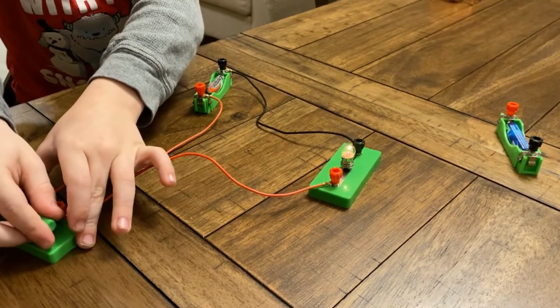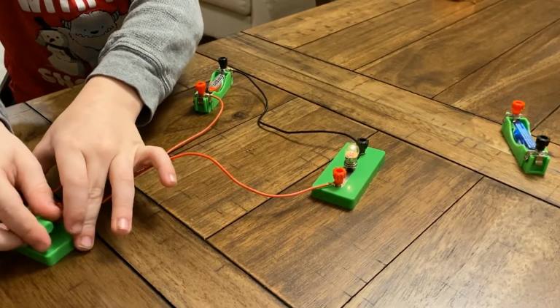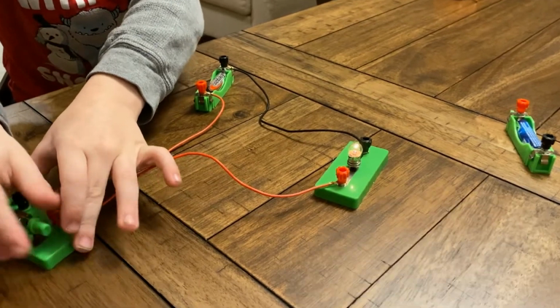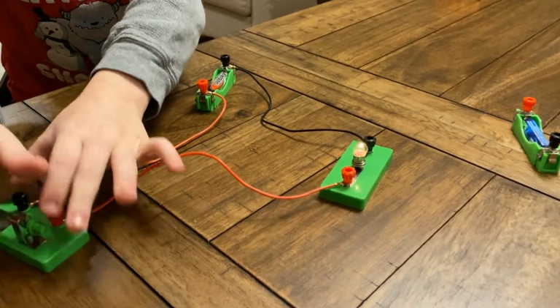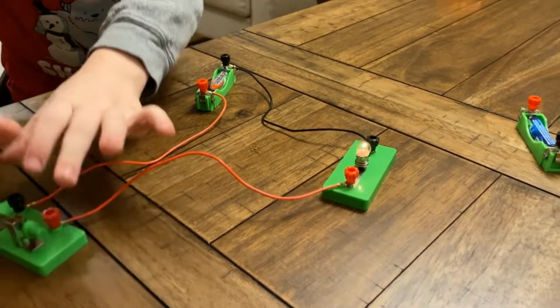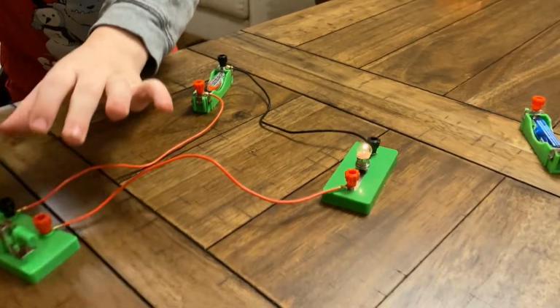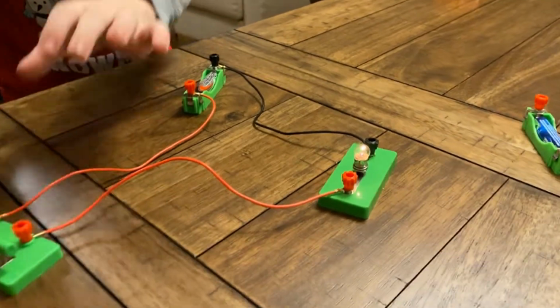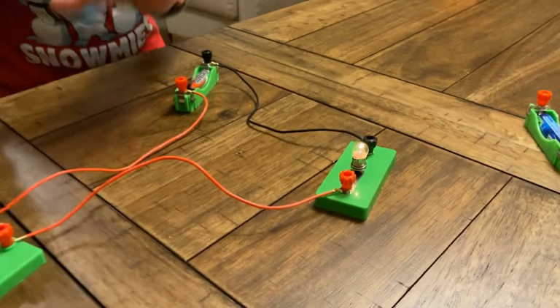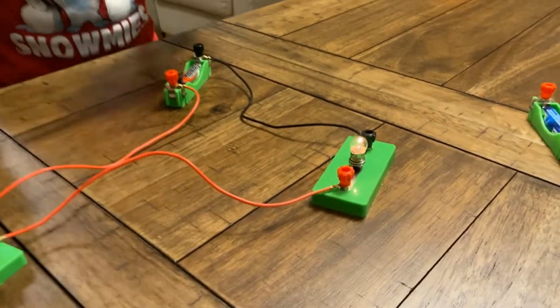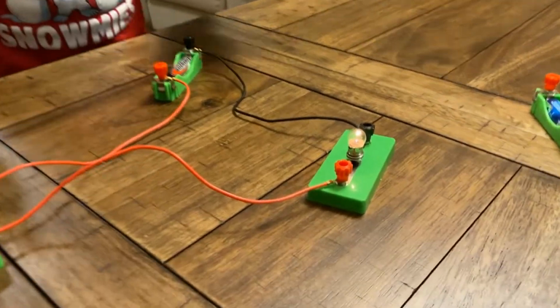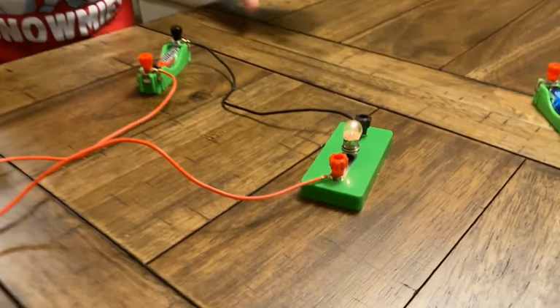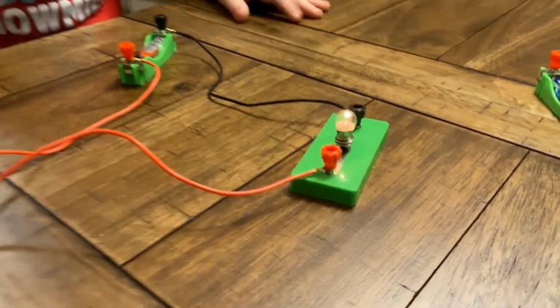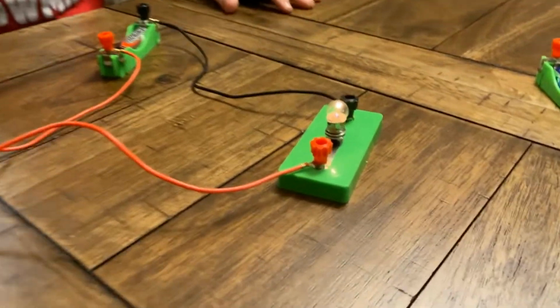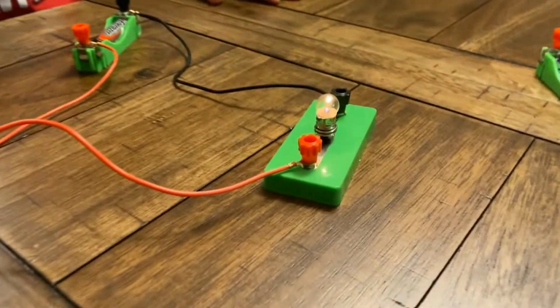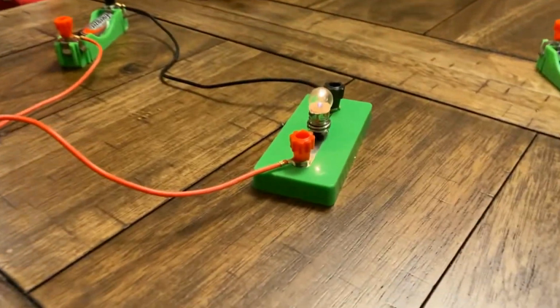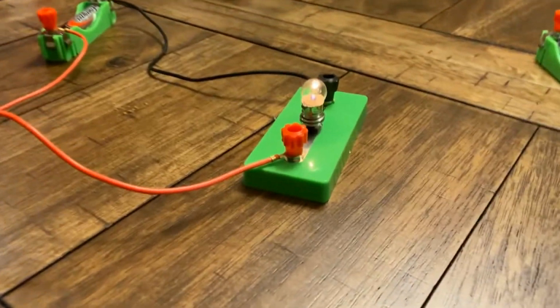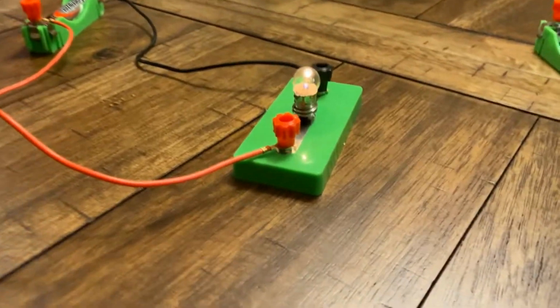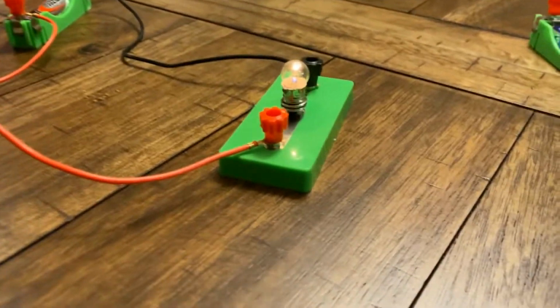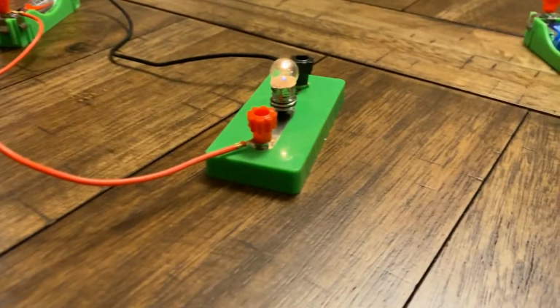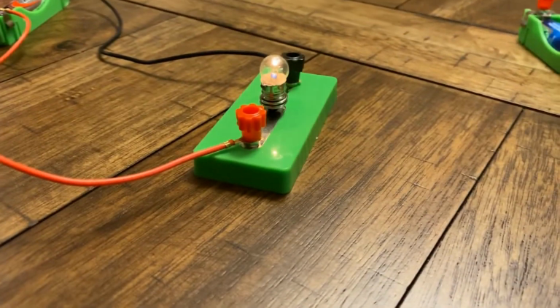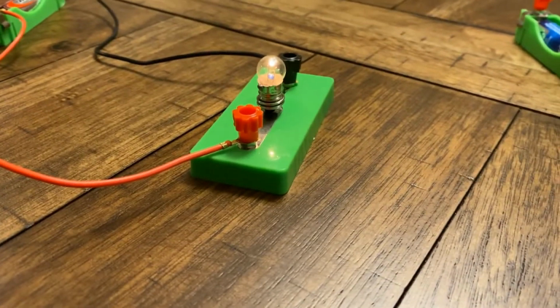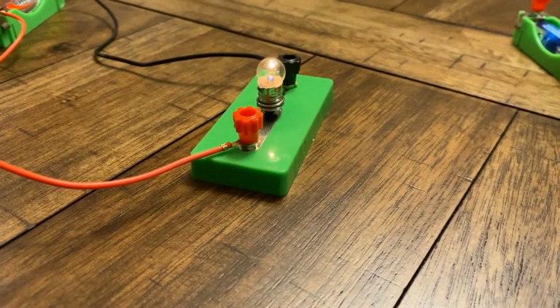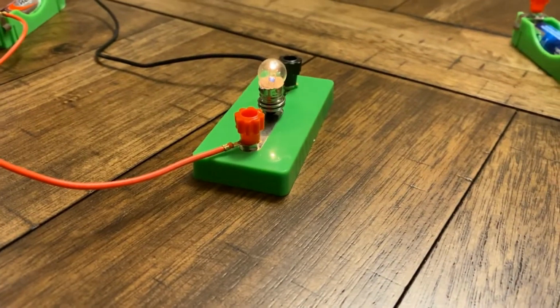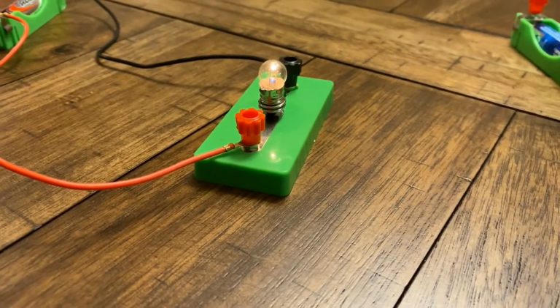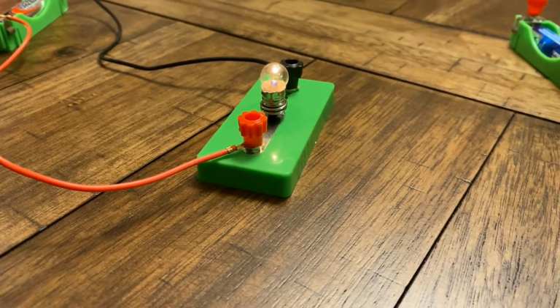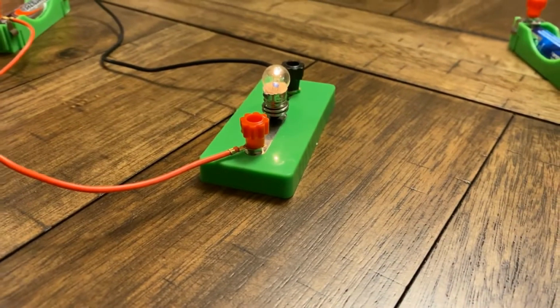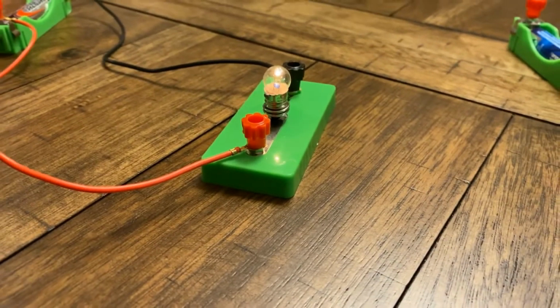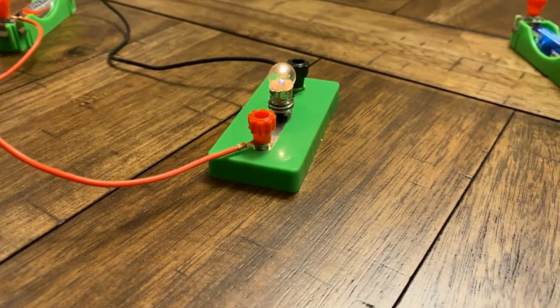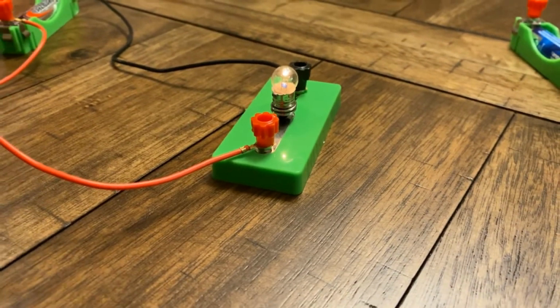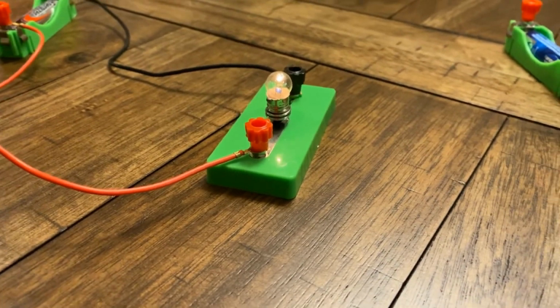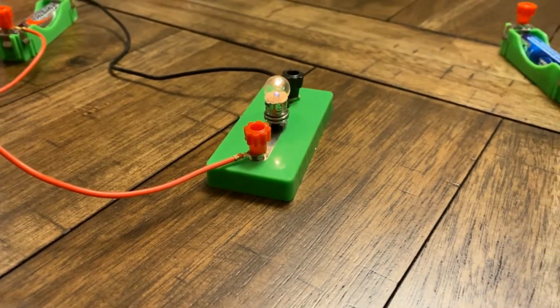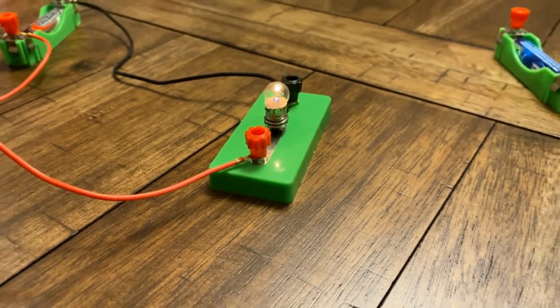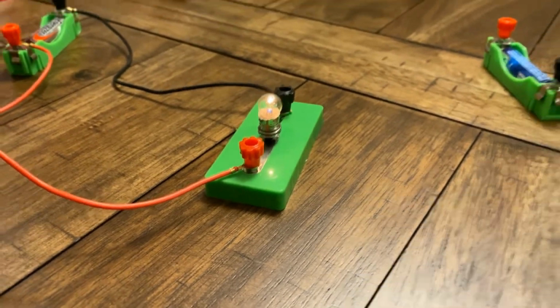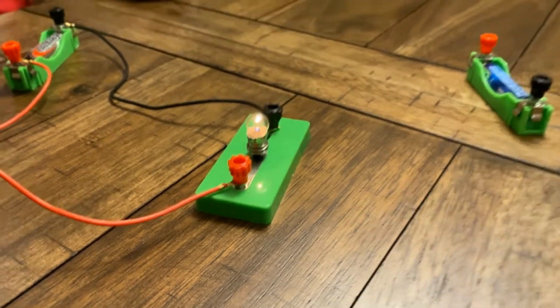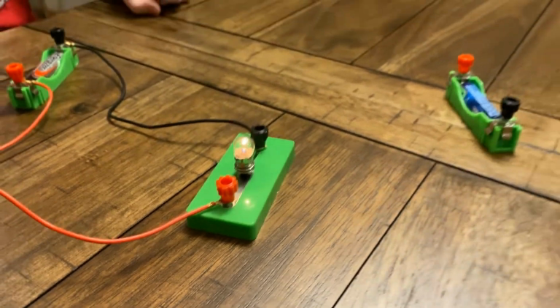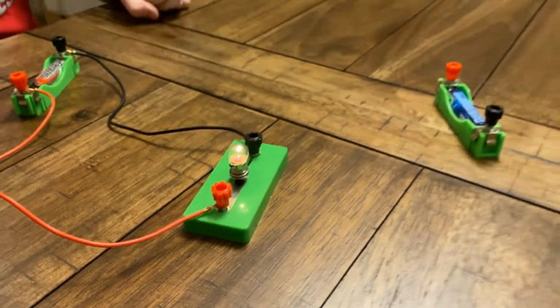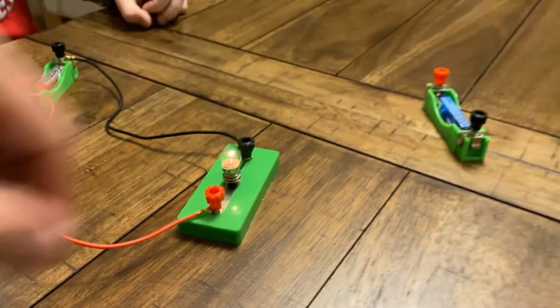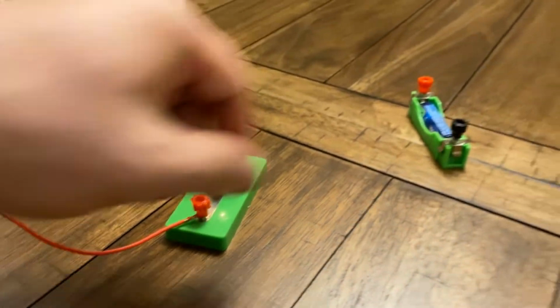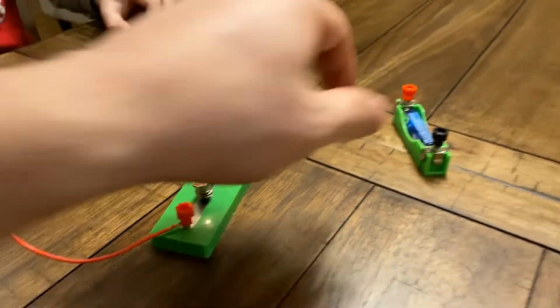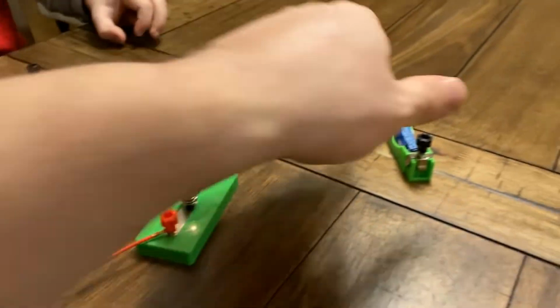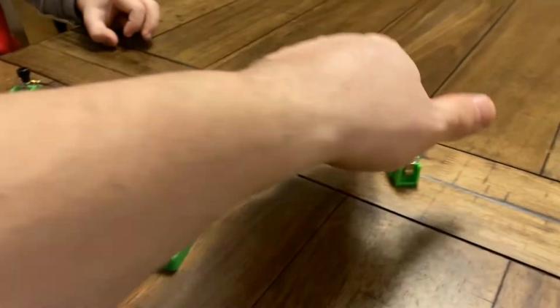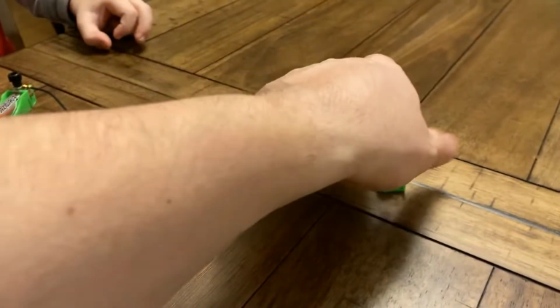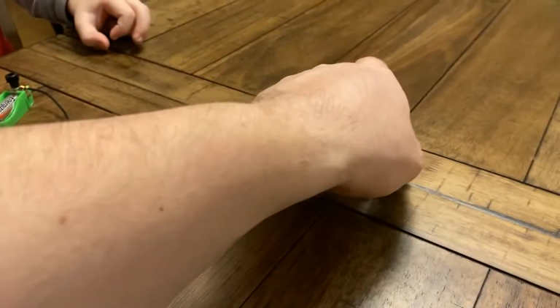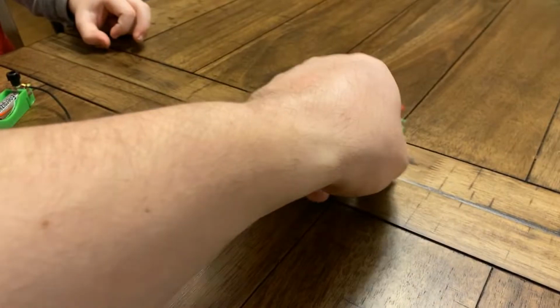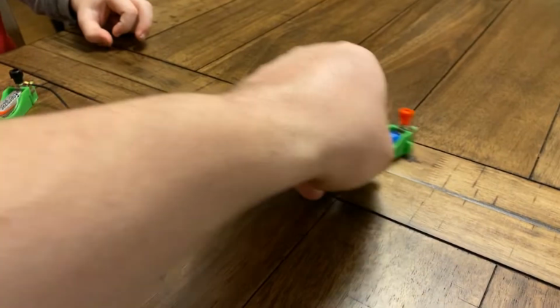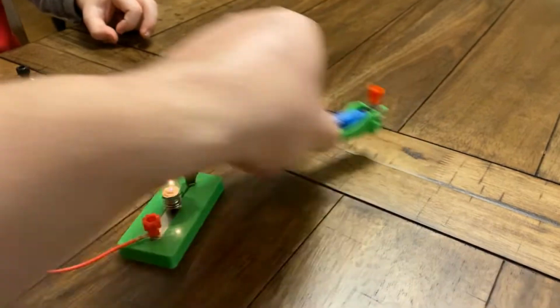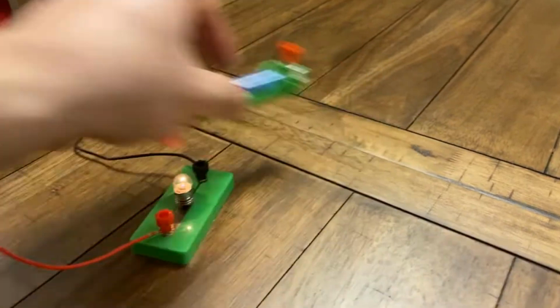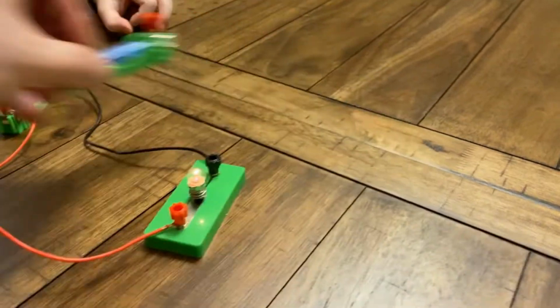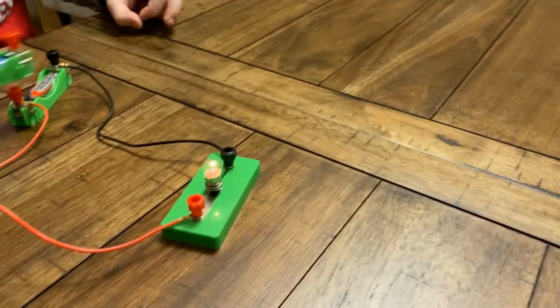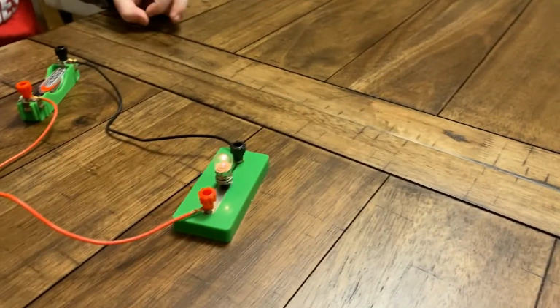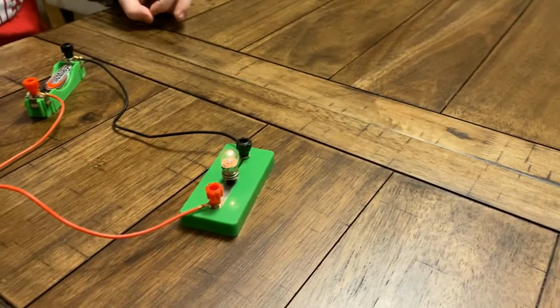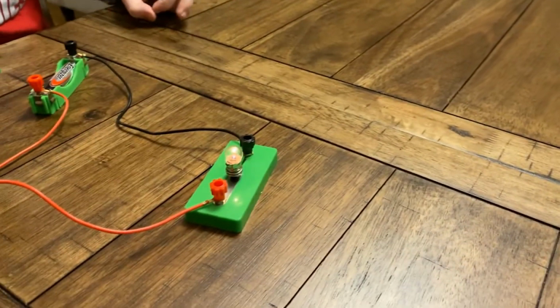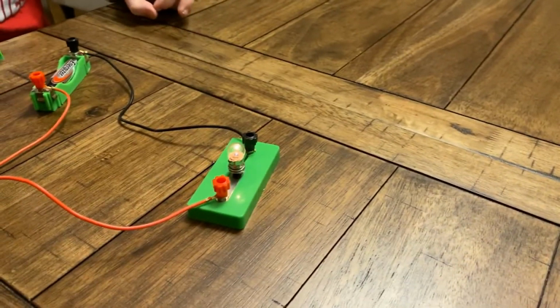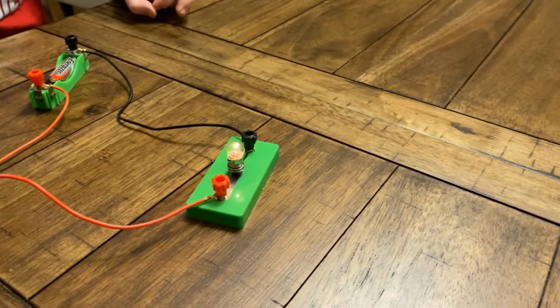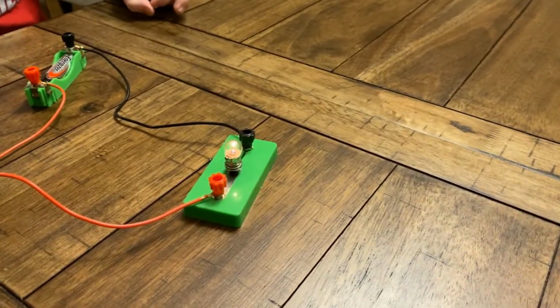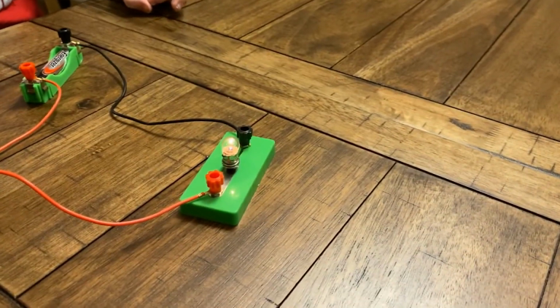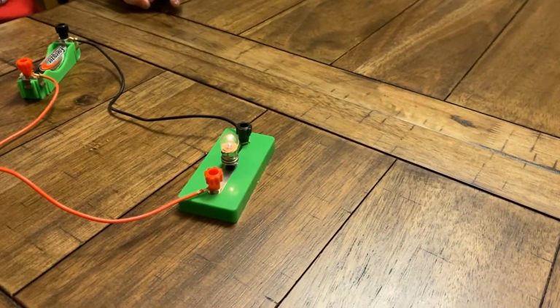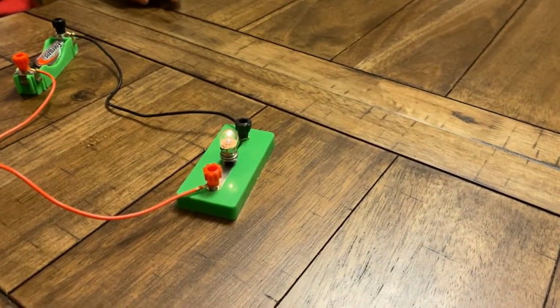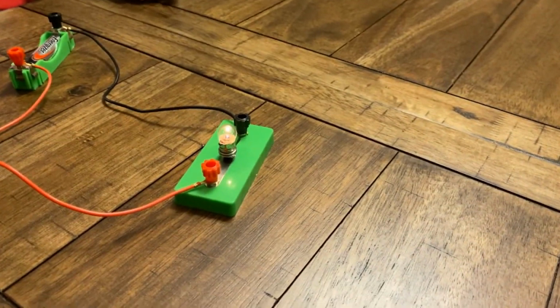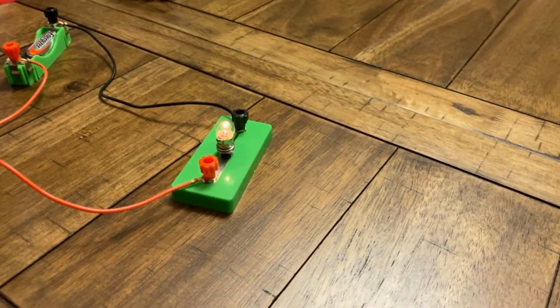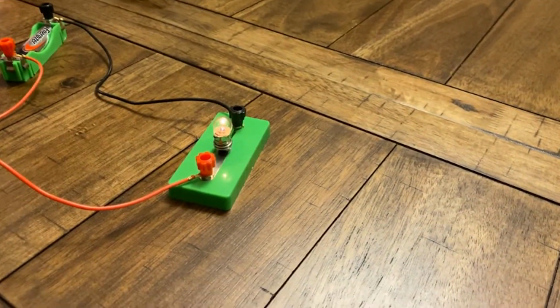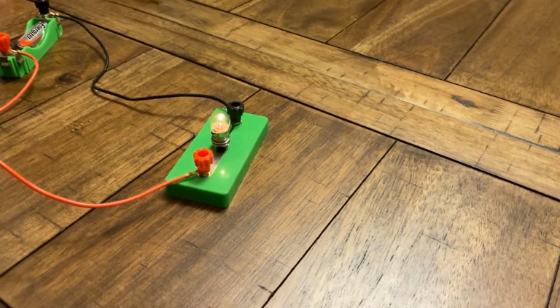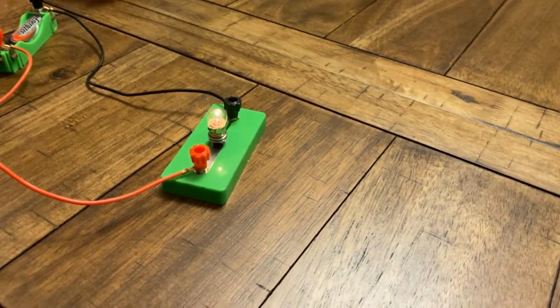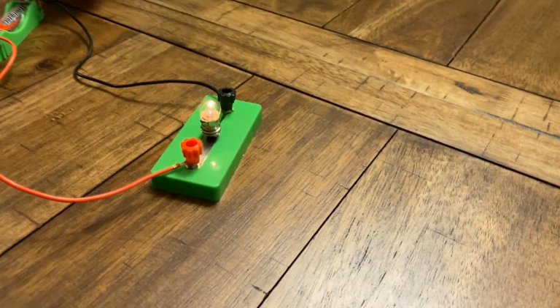Nice. It works. It works really well. Let's see what happens if you connect one more battery.